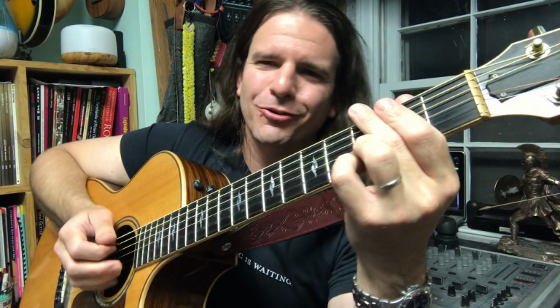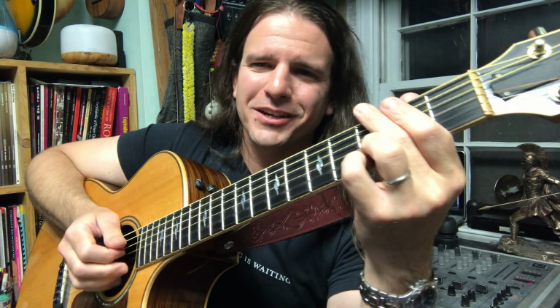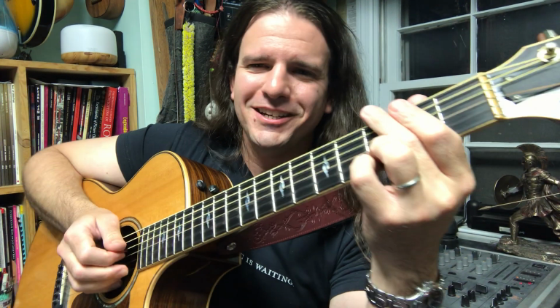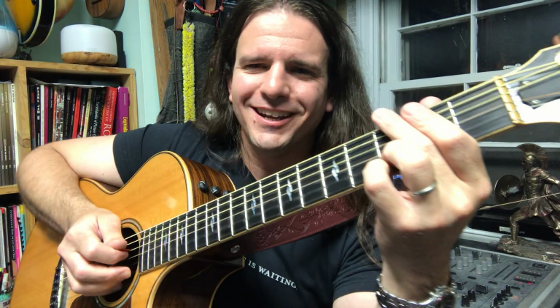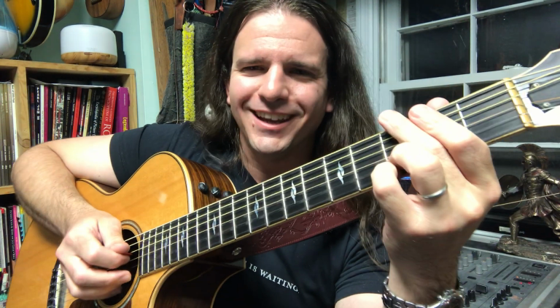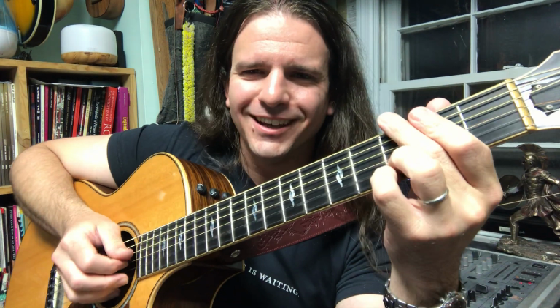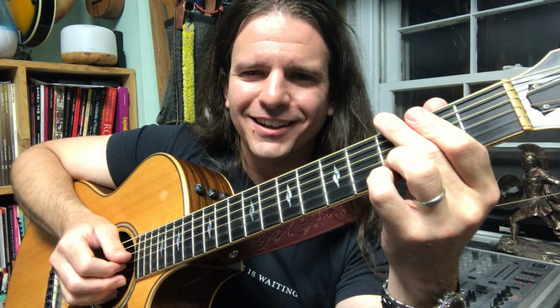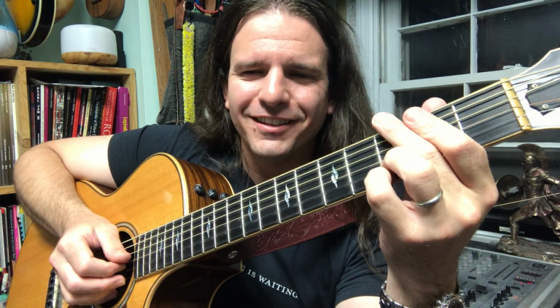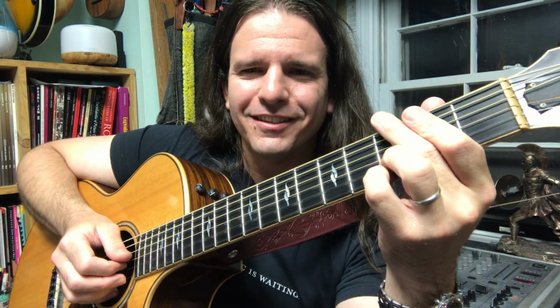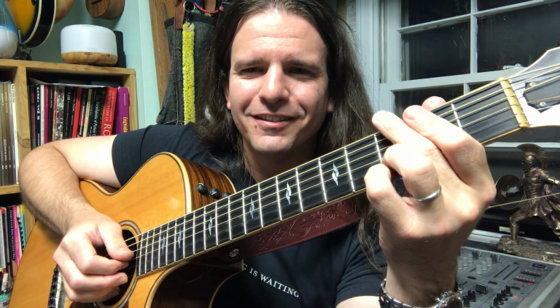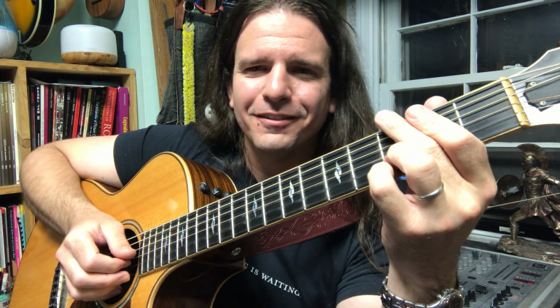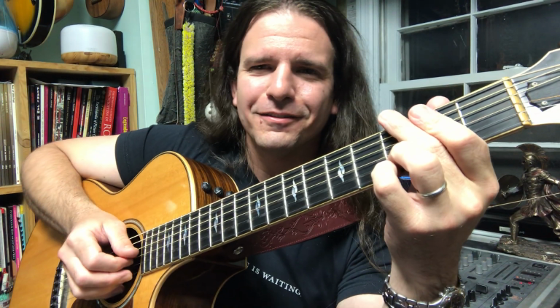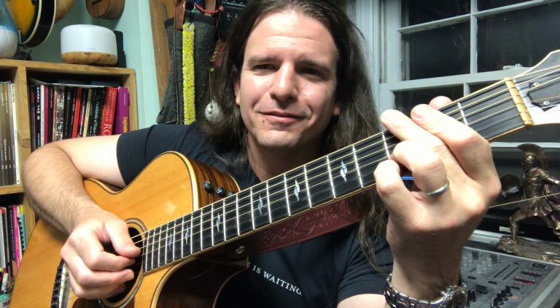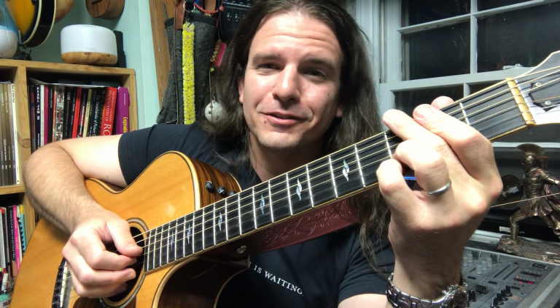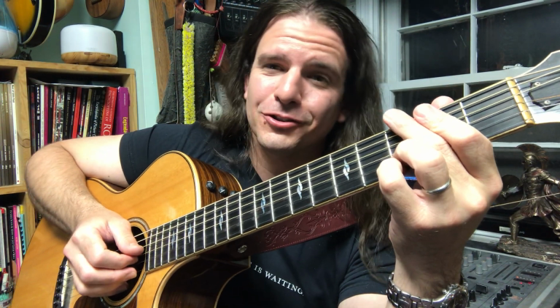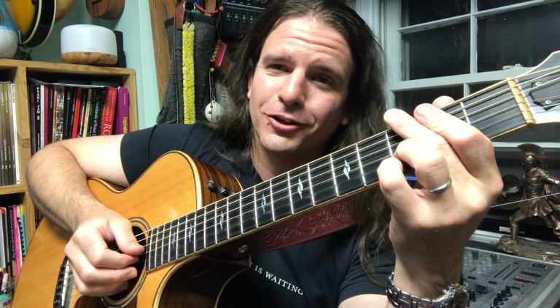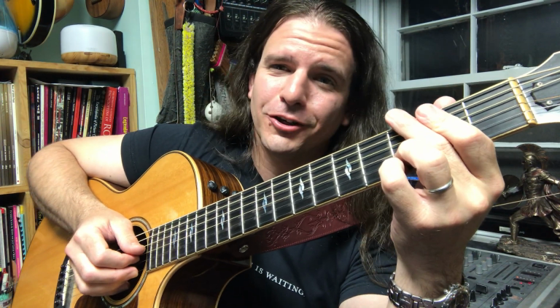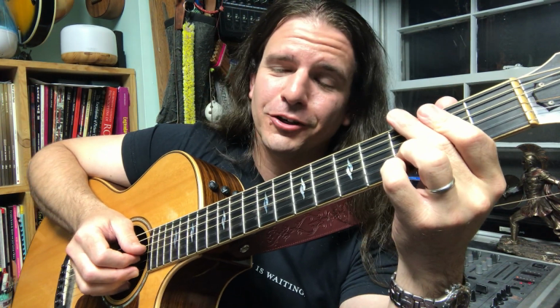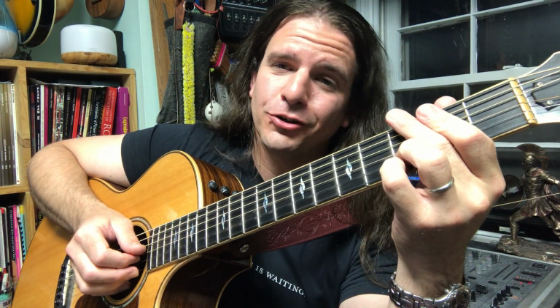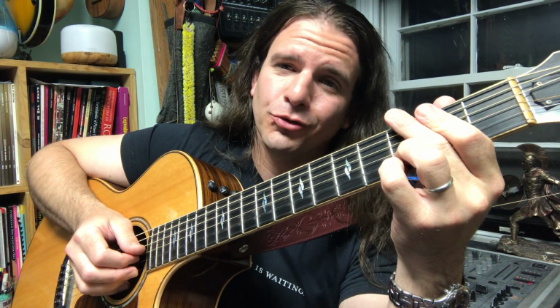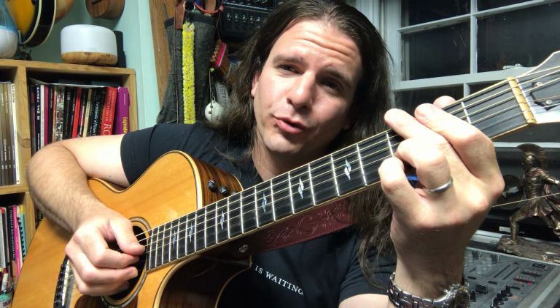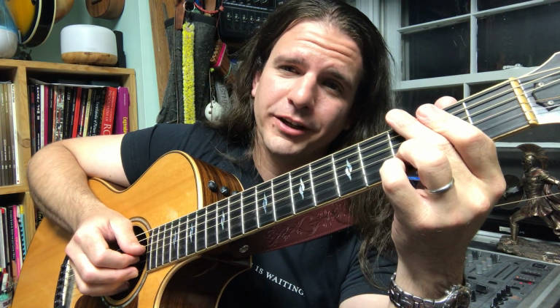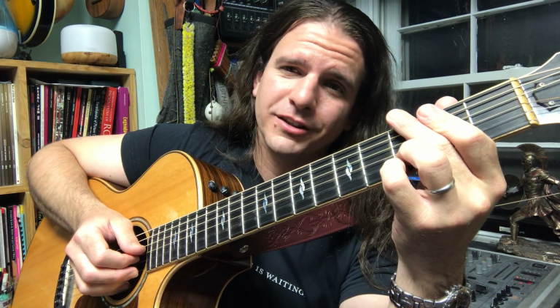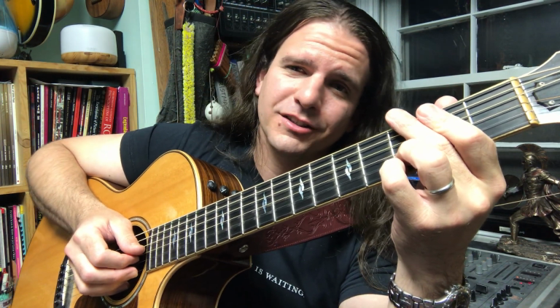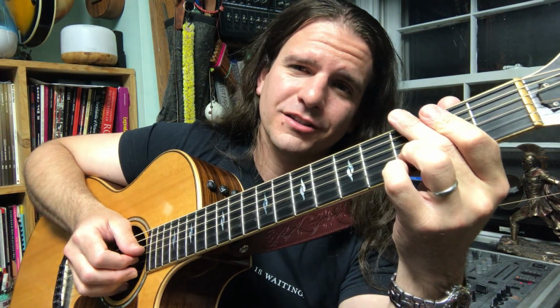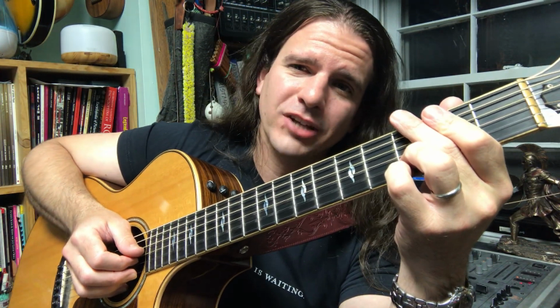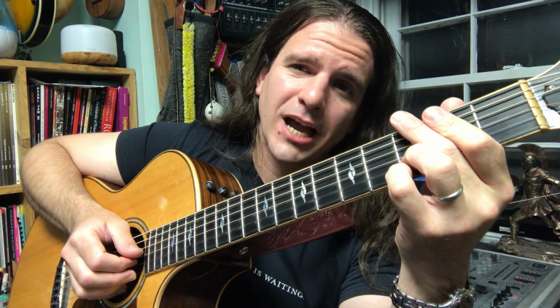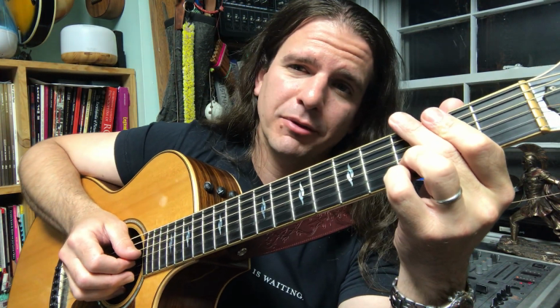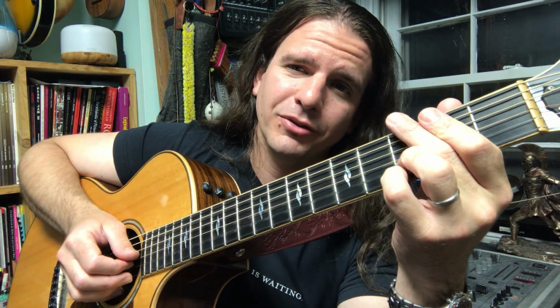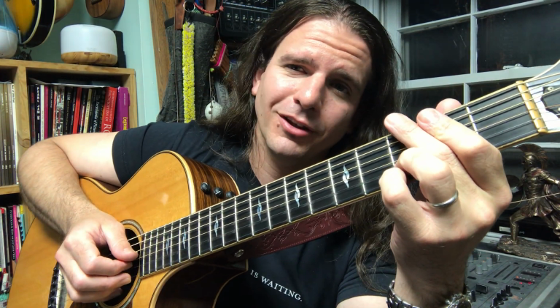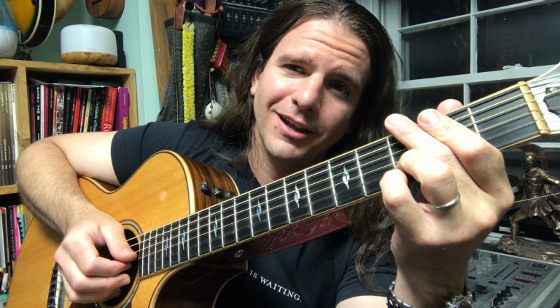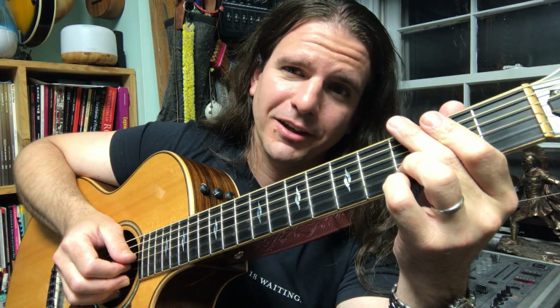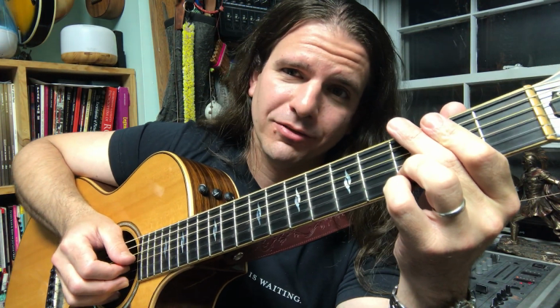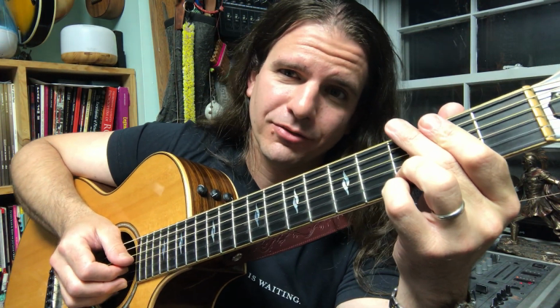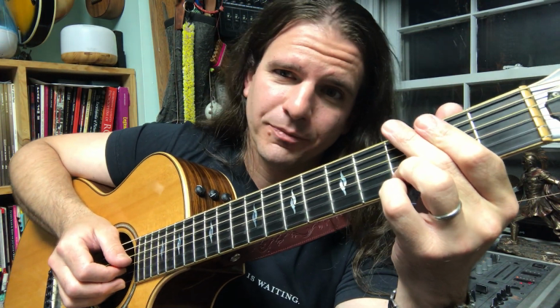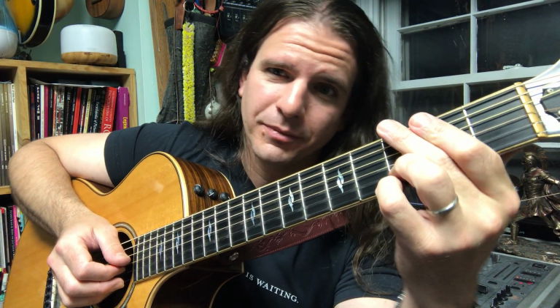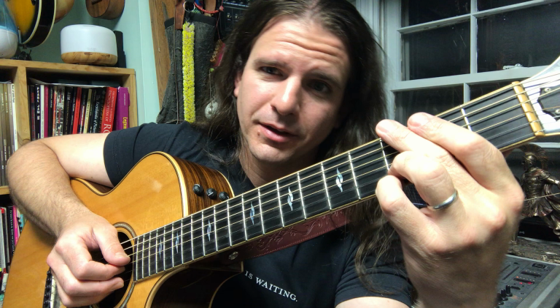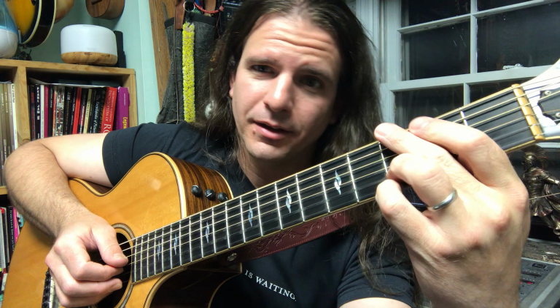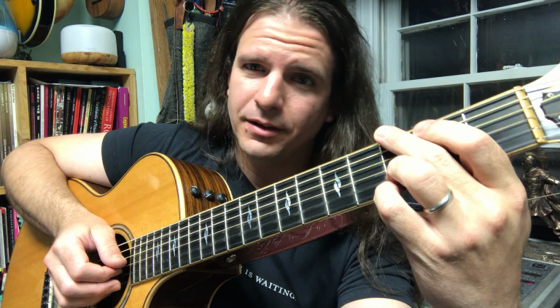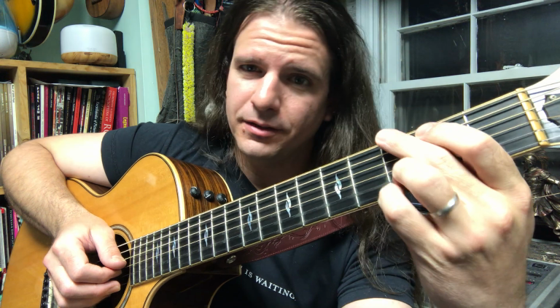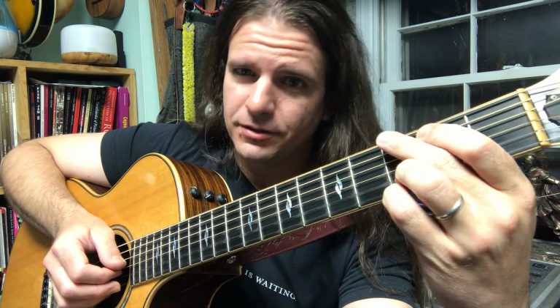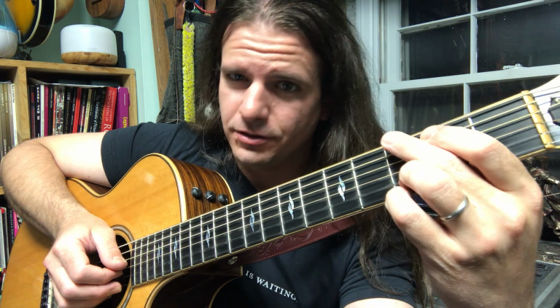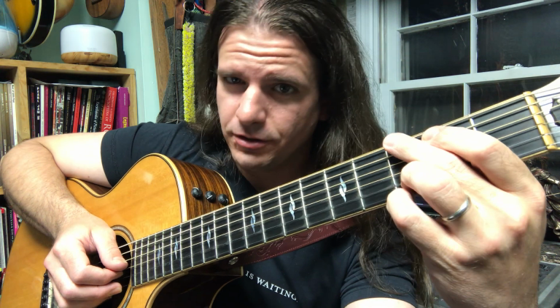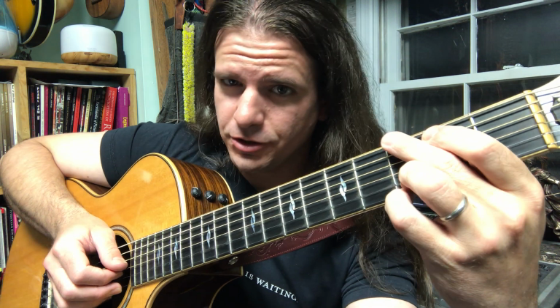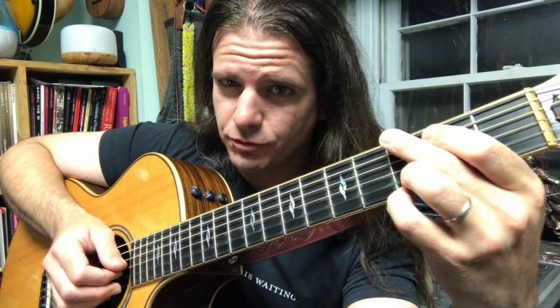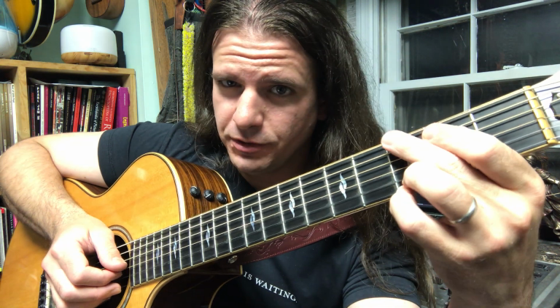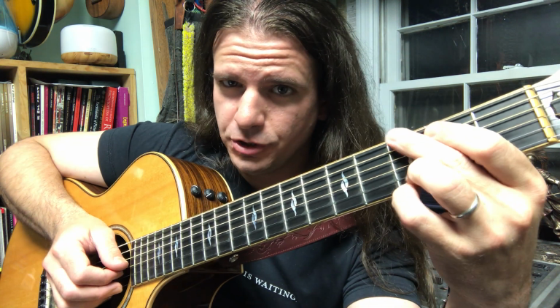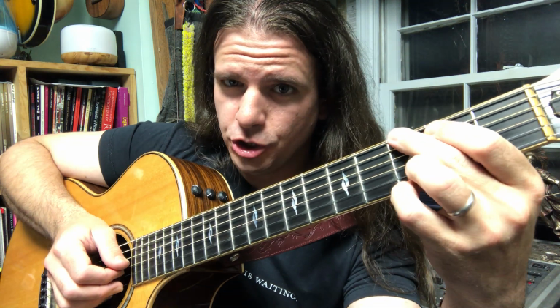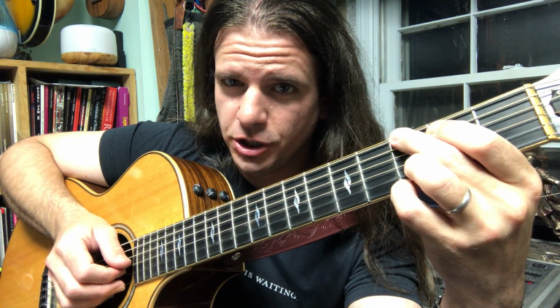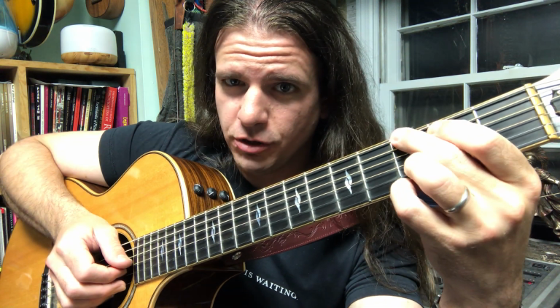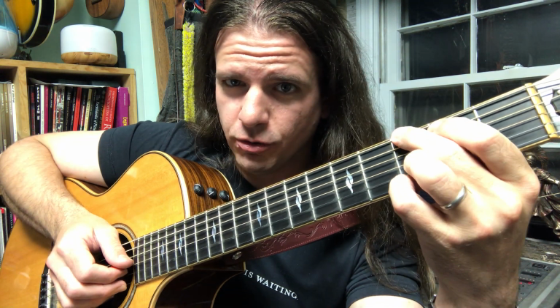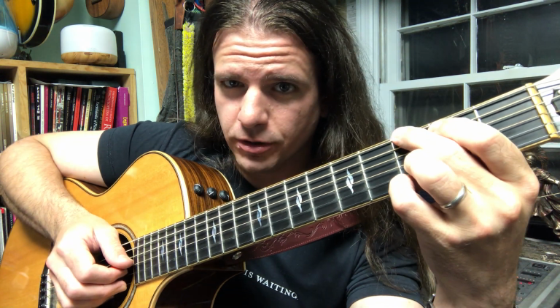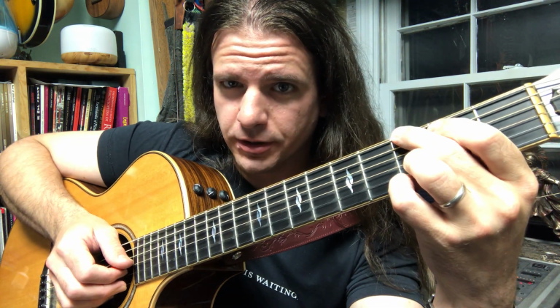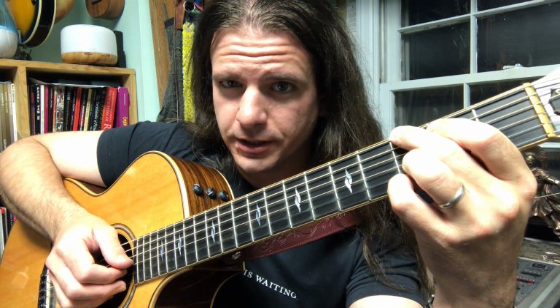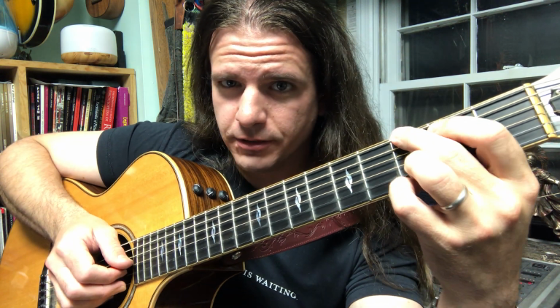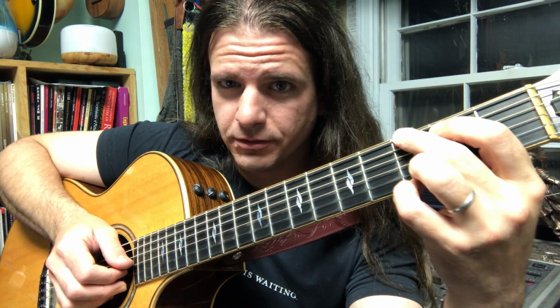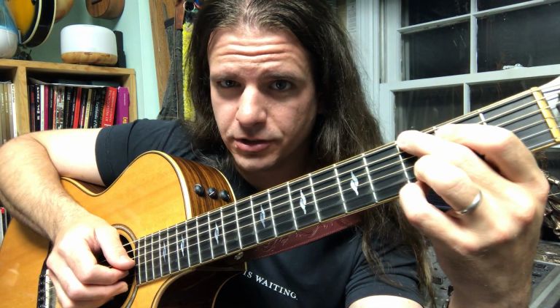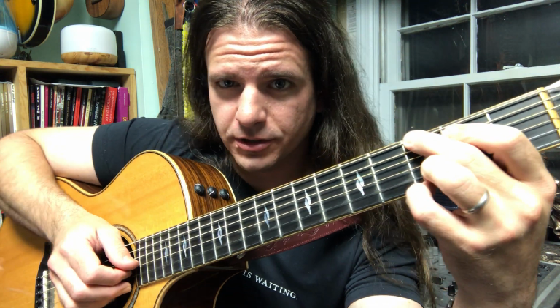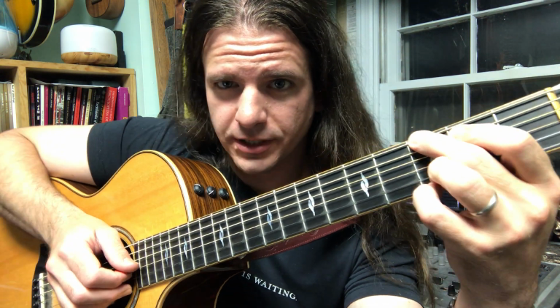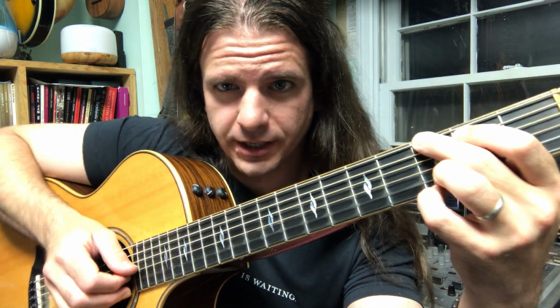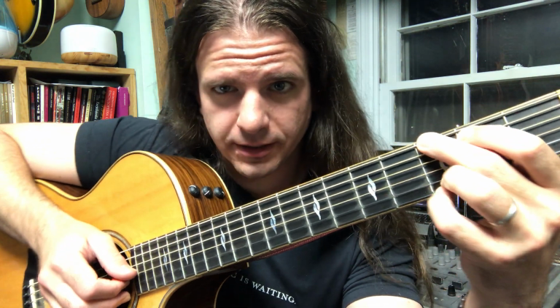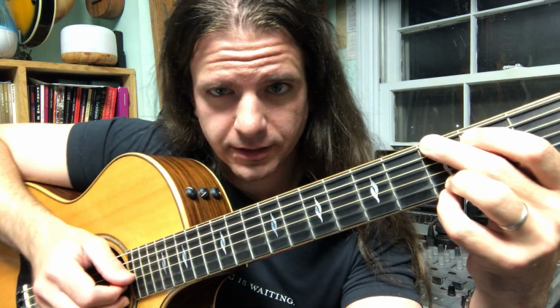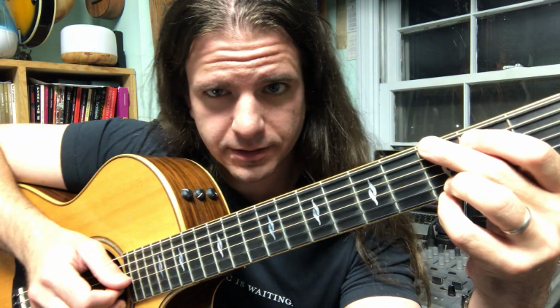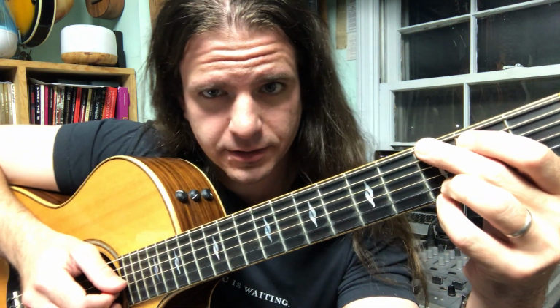Green Day's song Good Riddance, Time of Your Life, starts with a G chord, which looks like this.